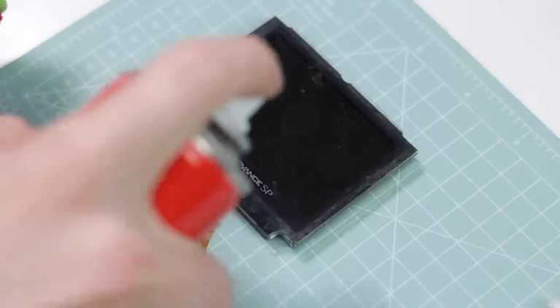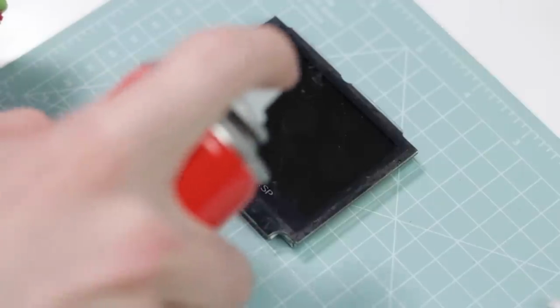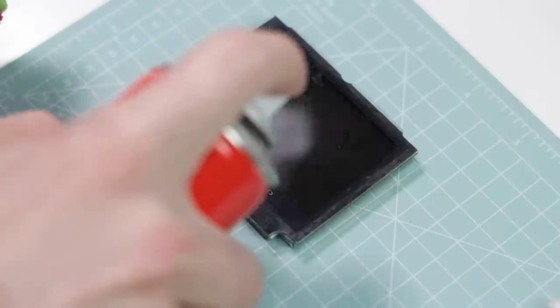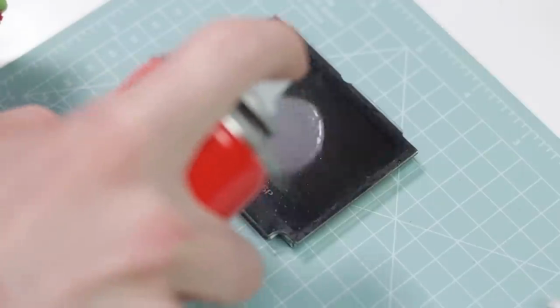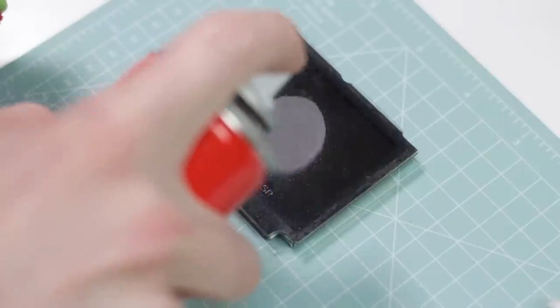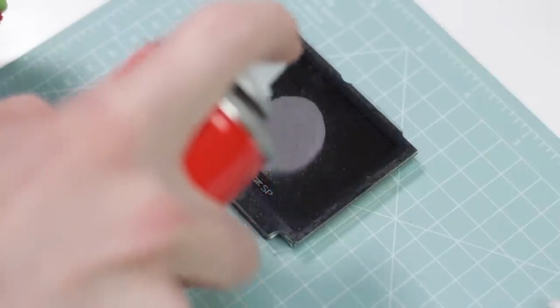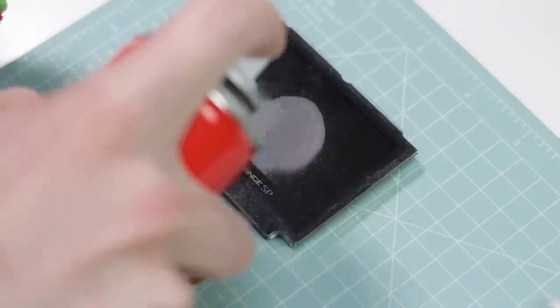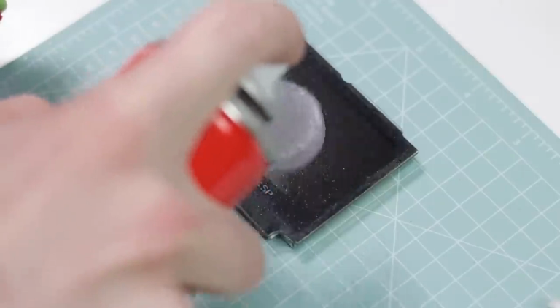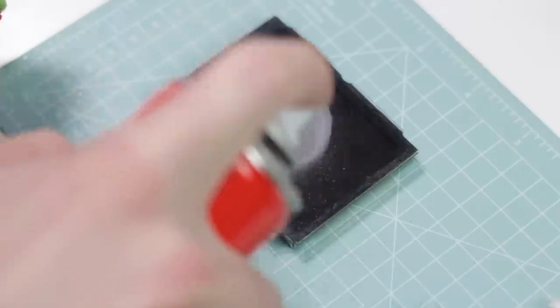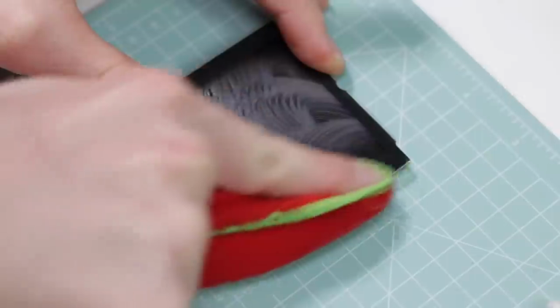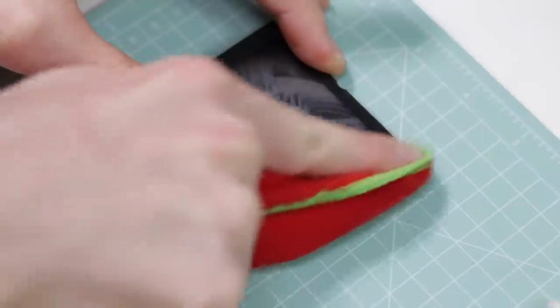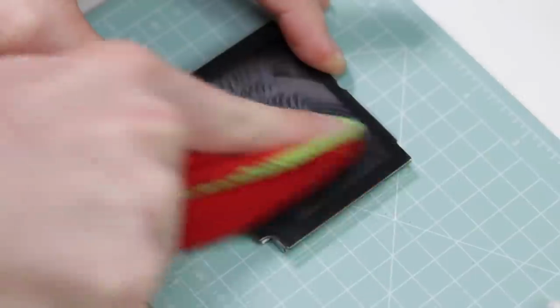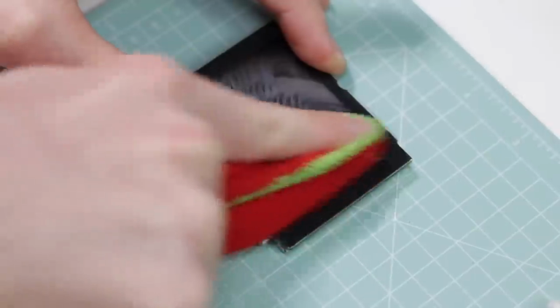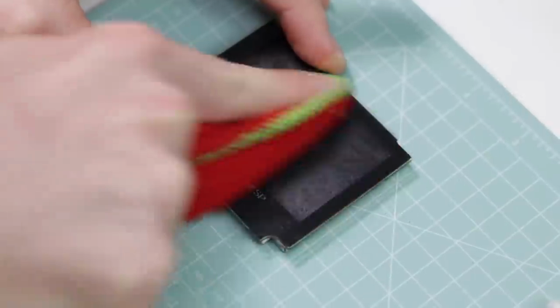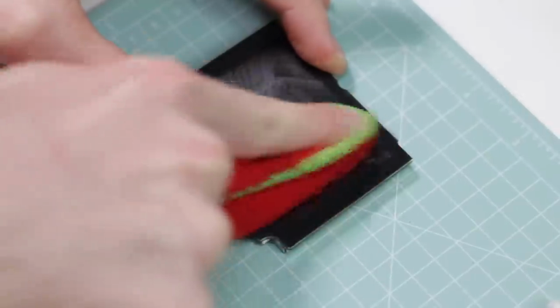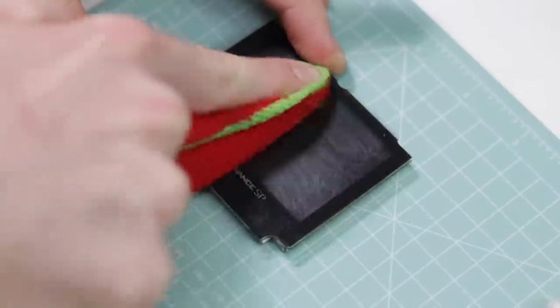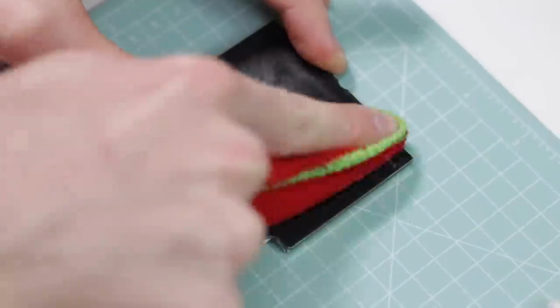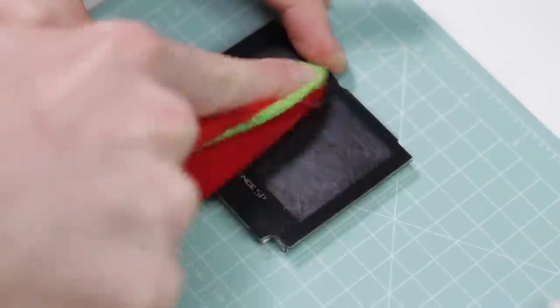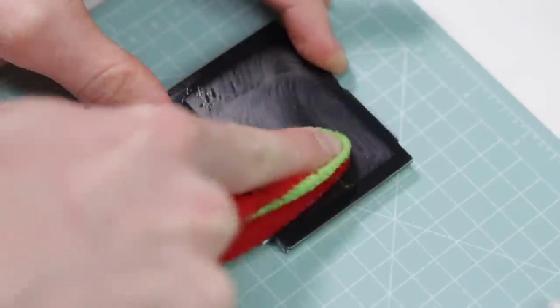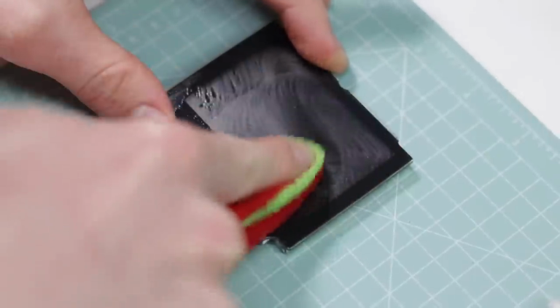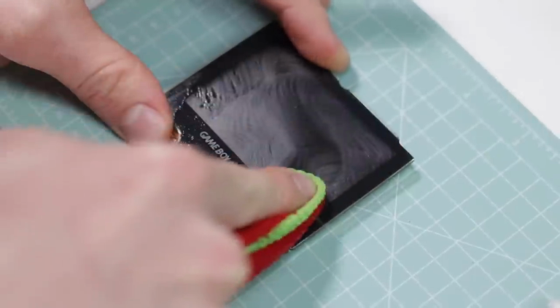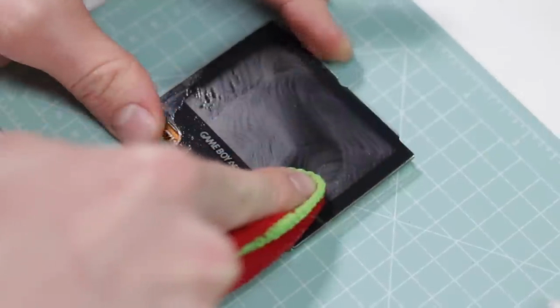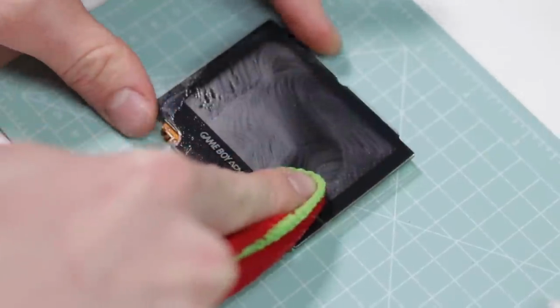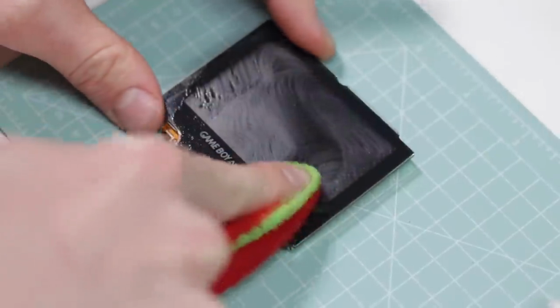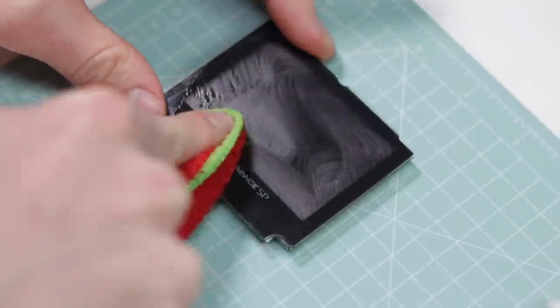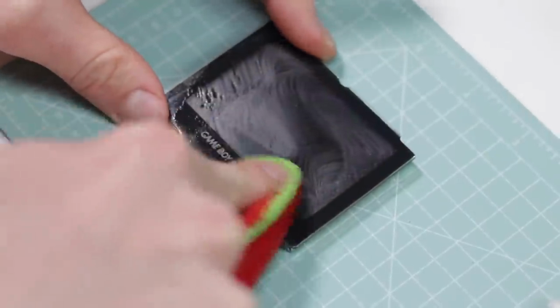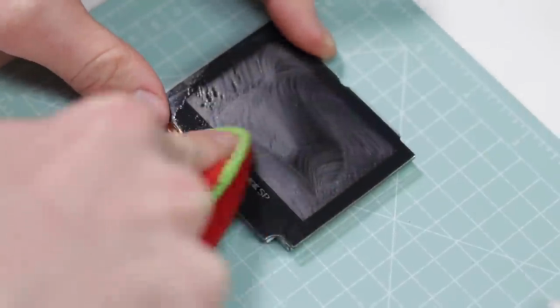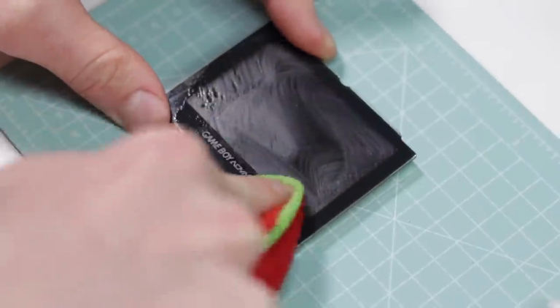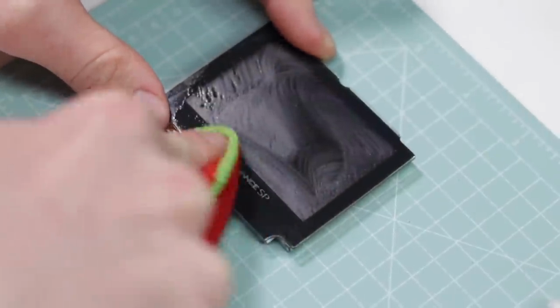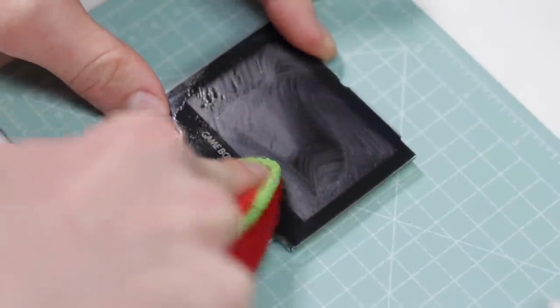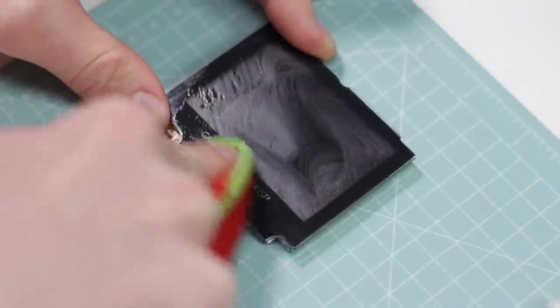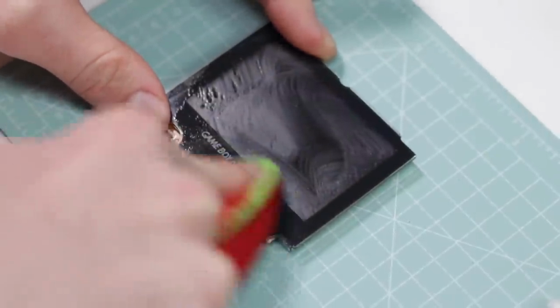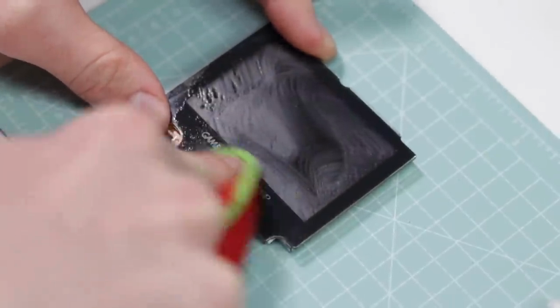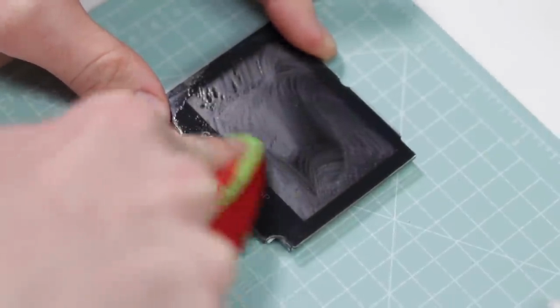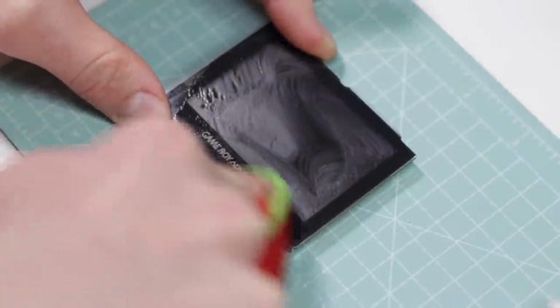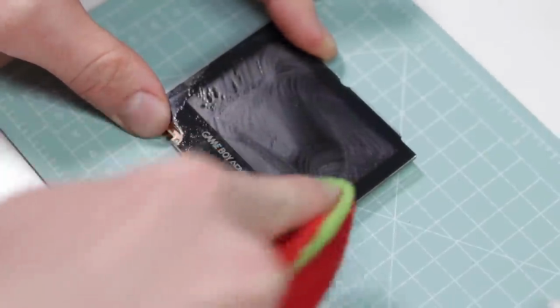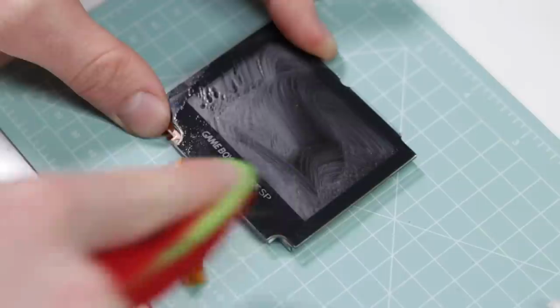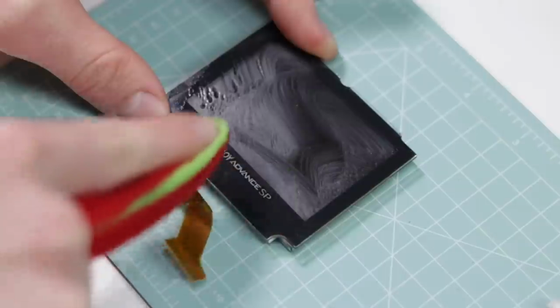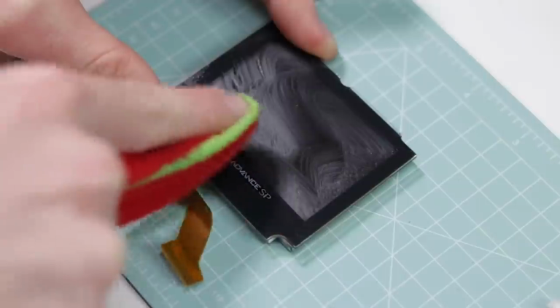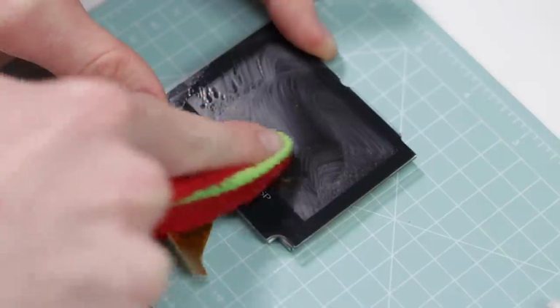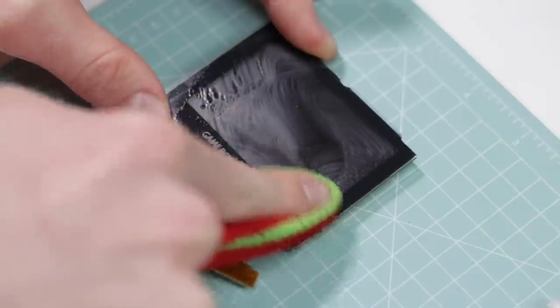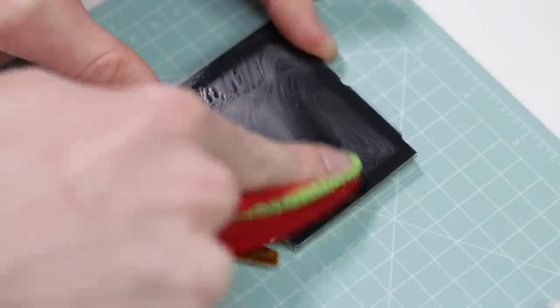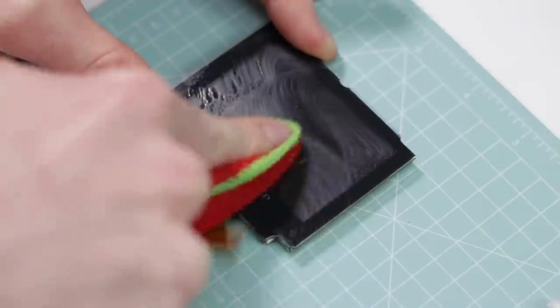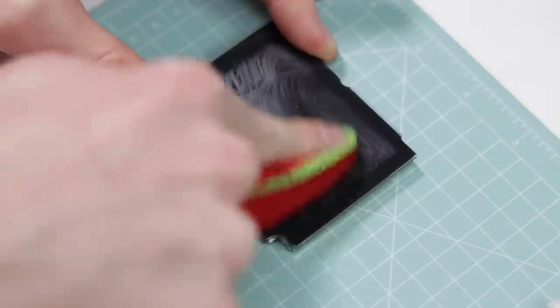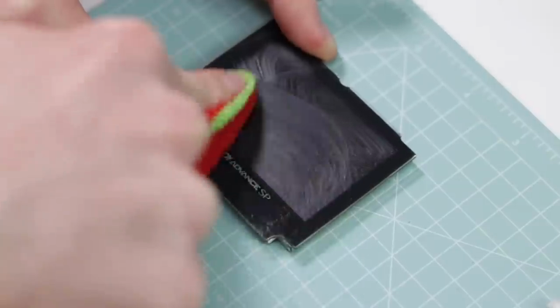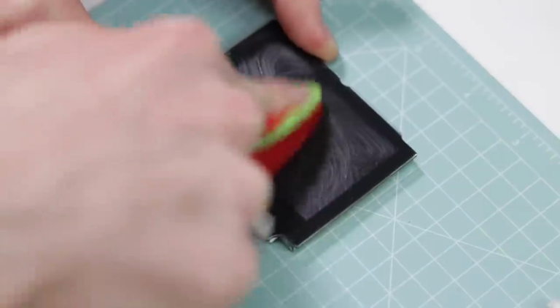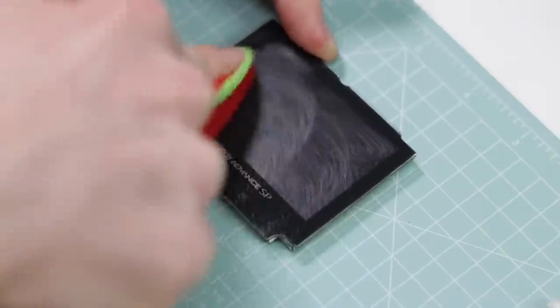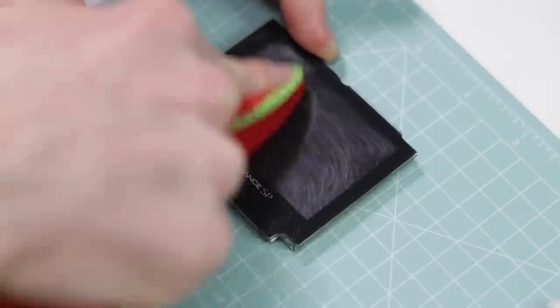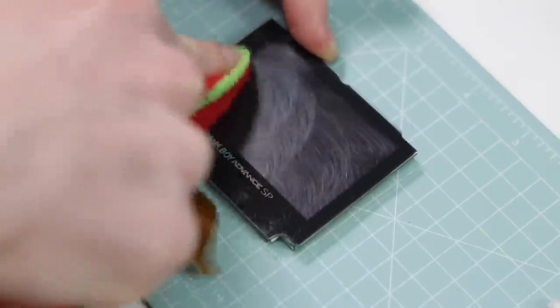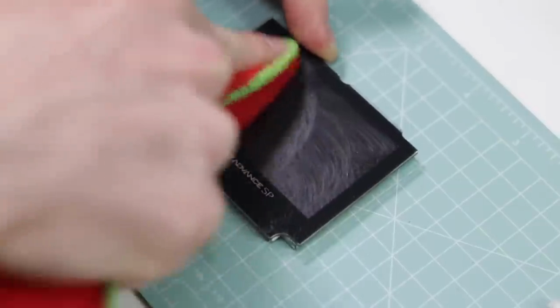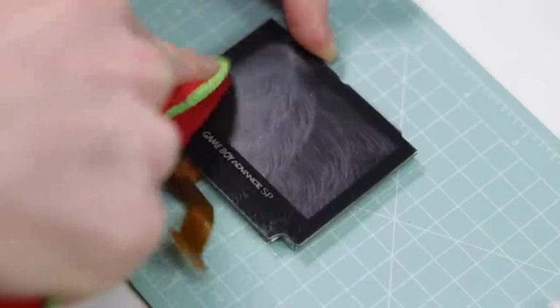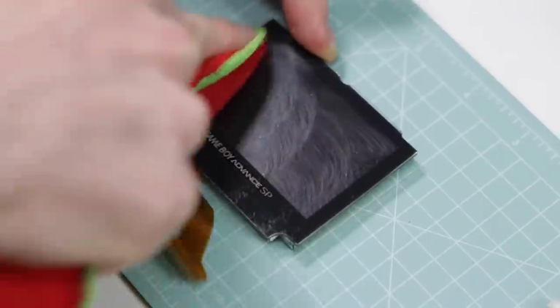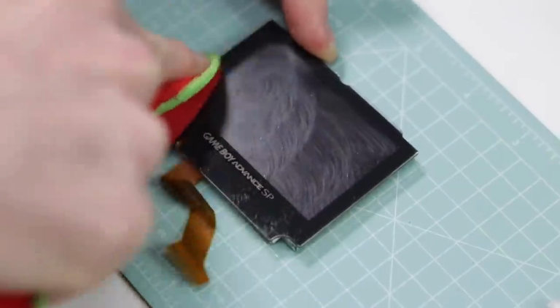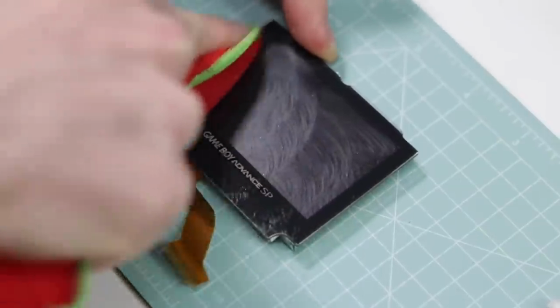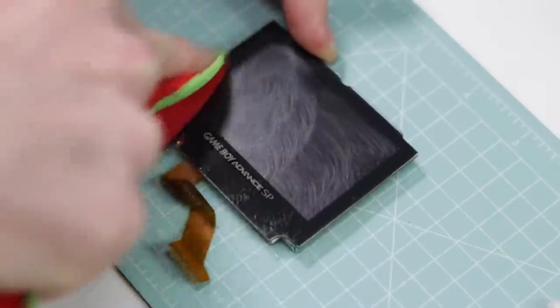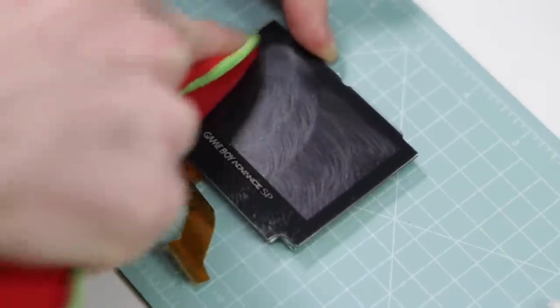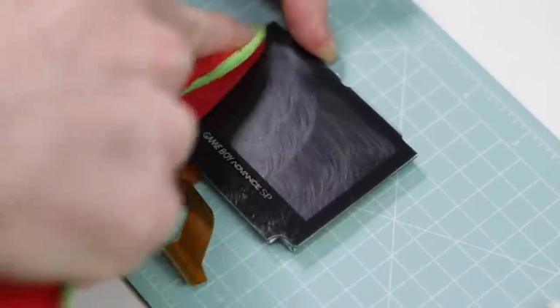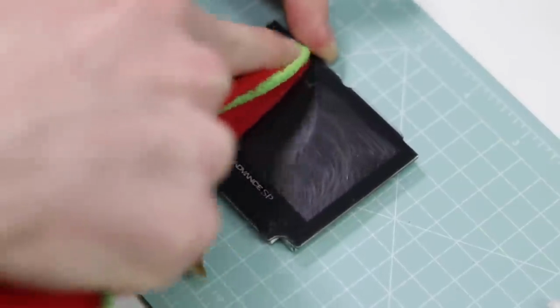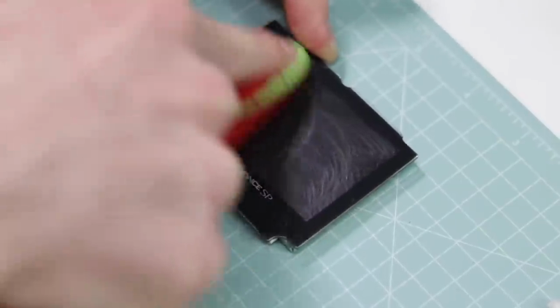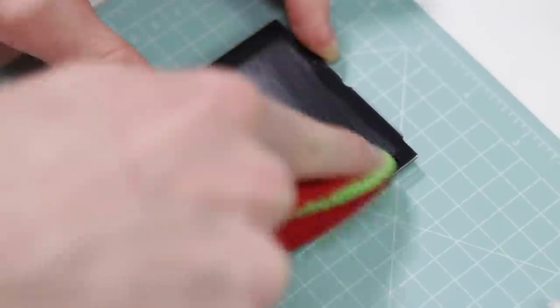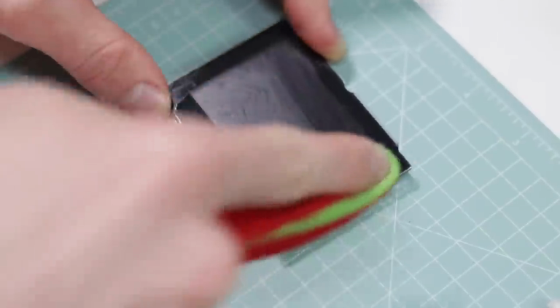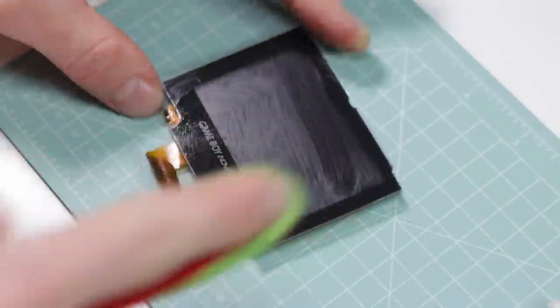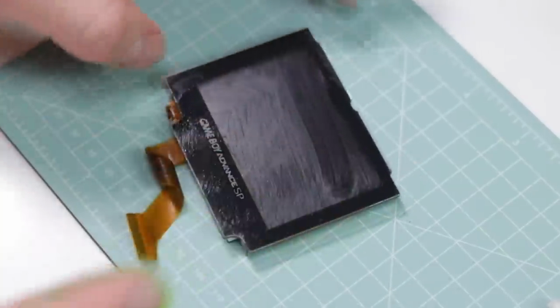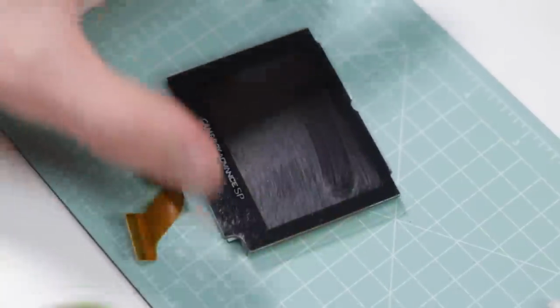The rest of the job is really just a case of giving everything a clean, so I'm not going to go through this whole part with a voiceover — just sit back and enjoy the music.